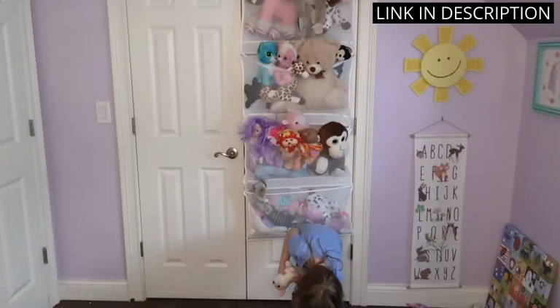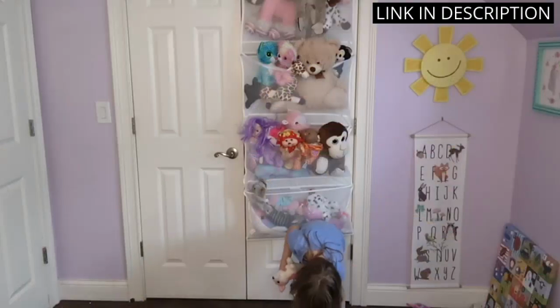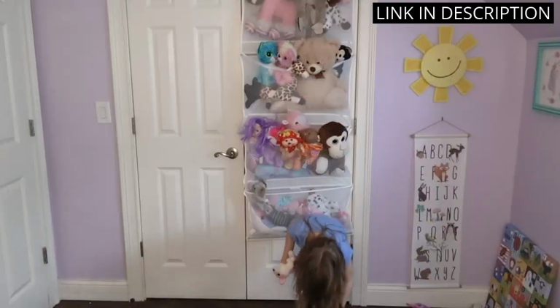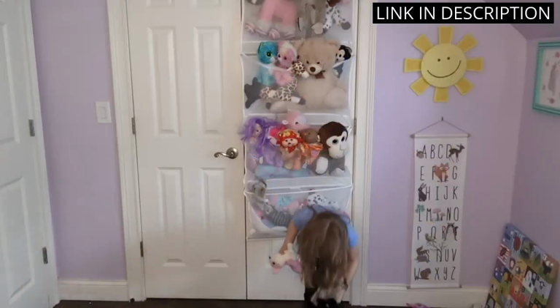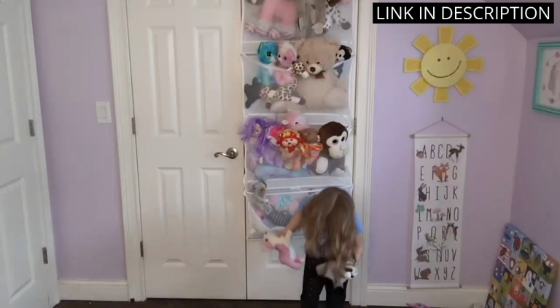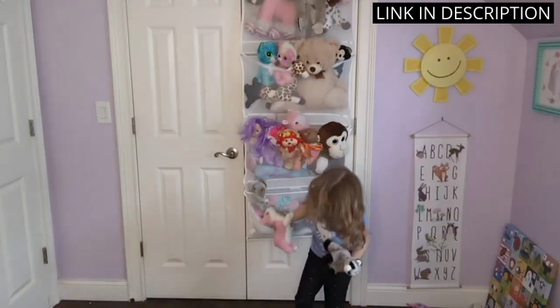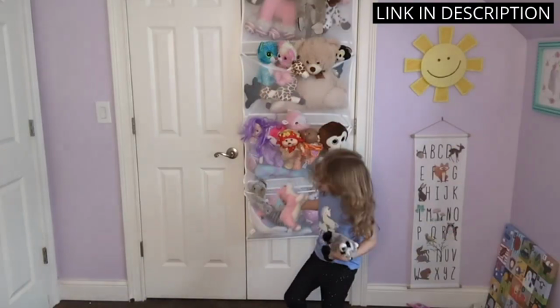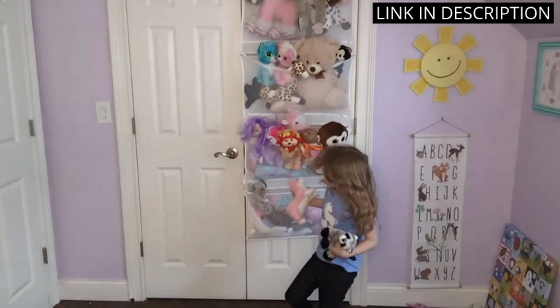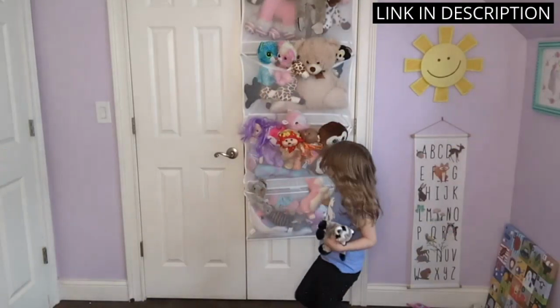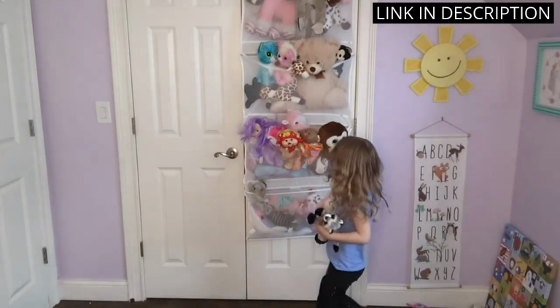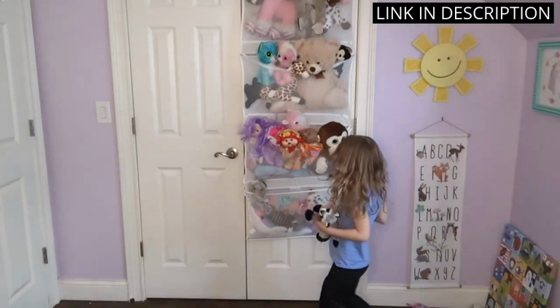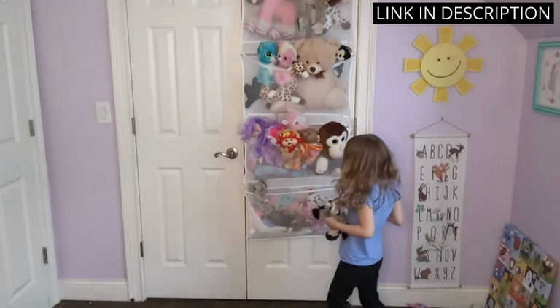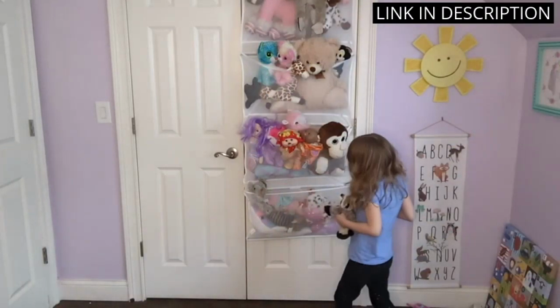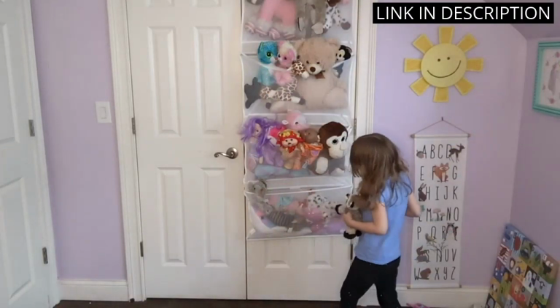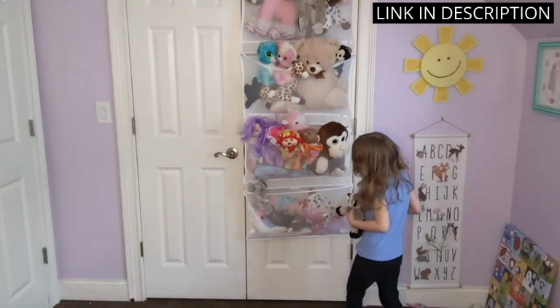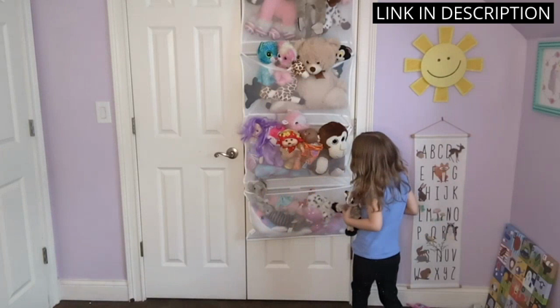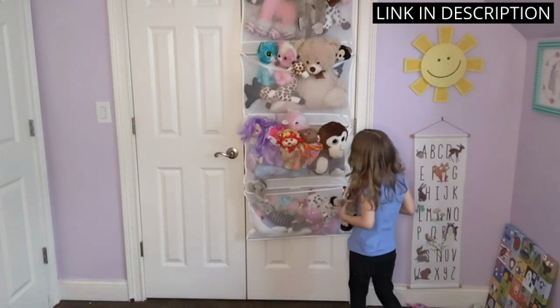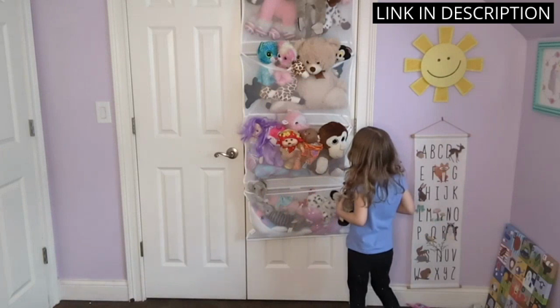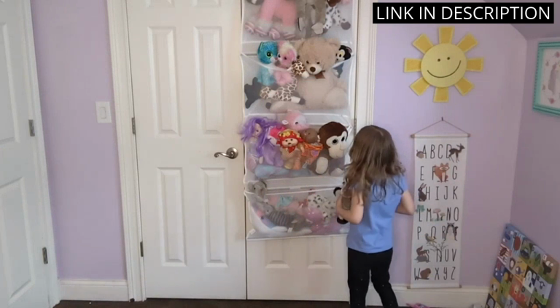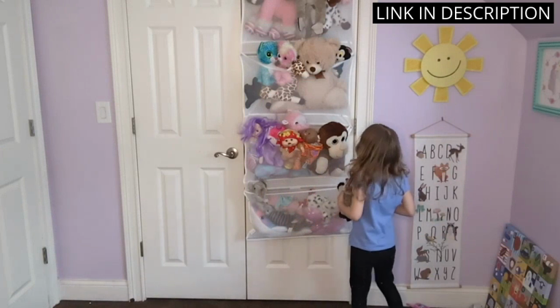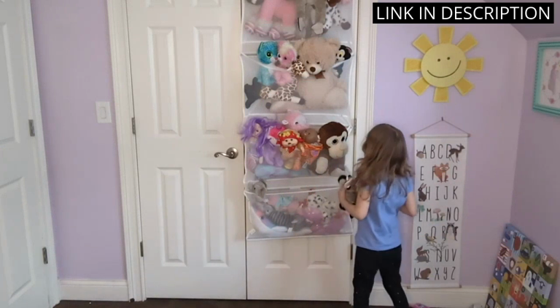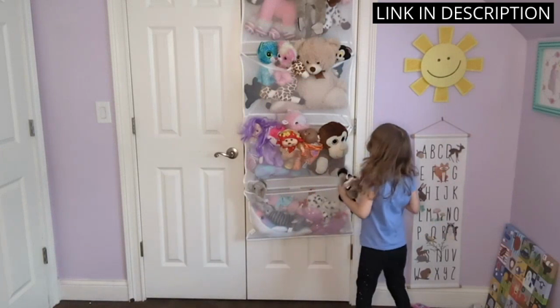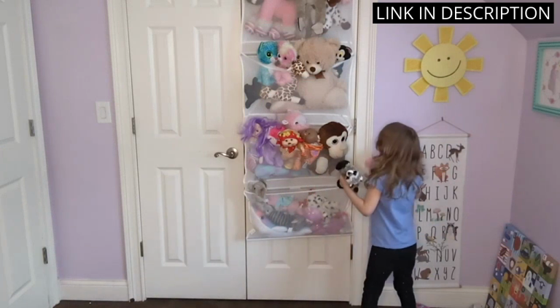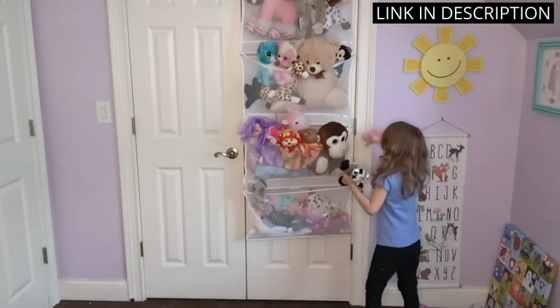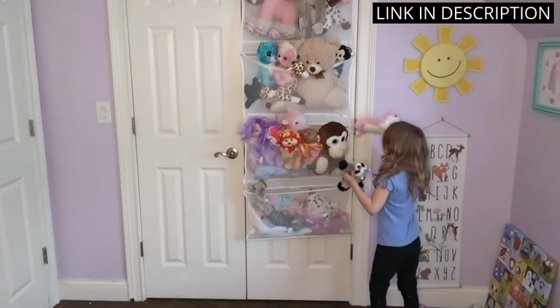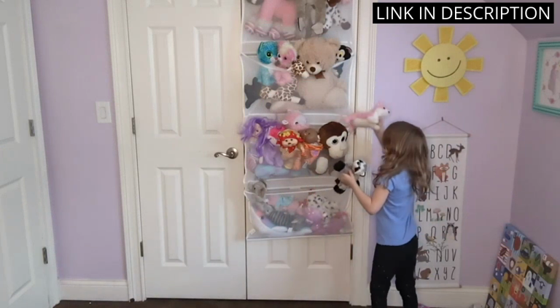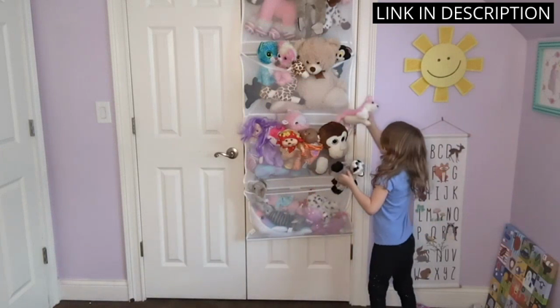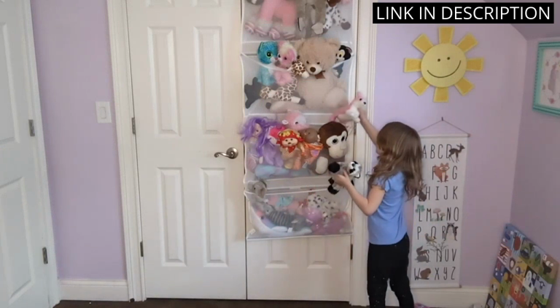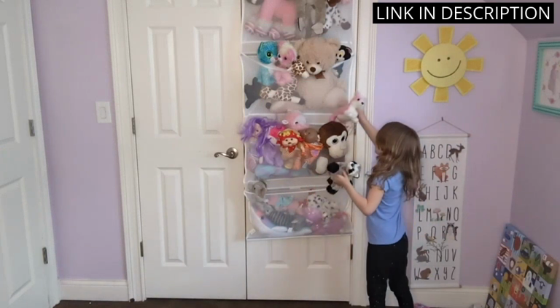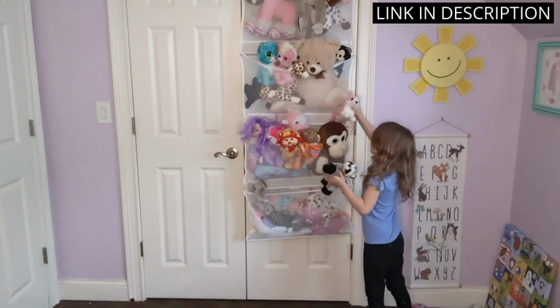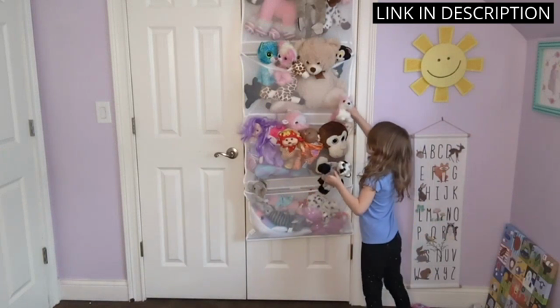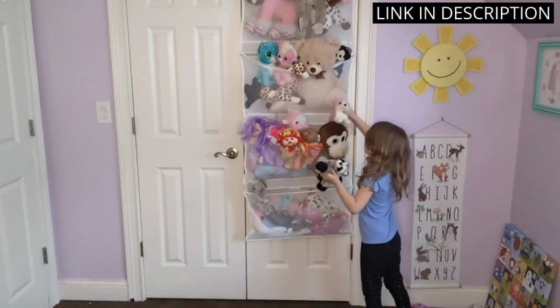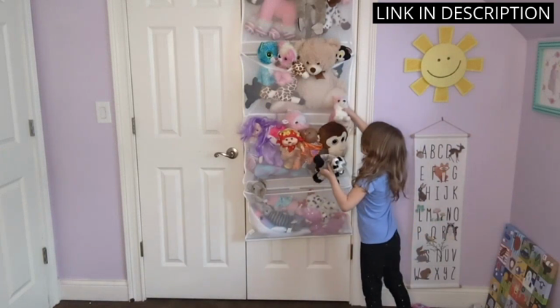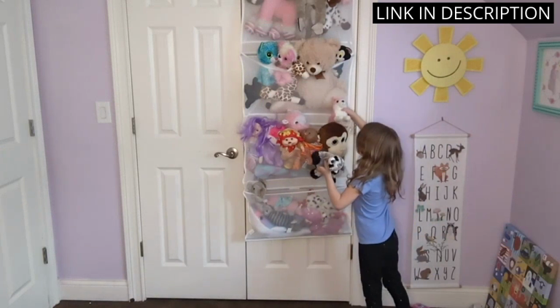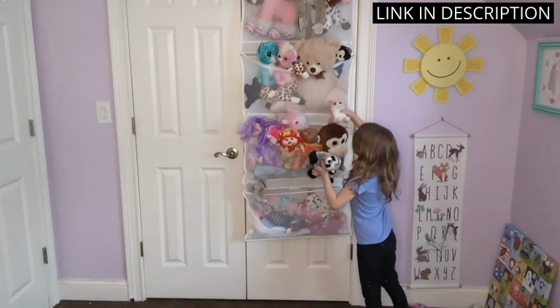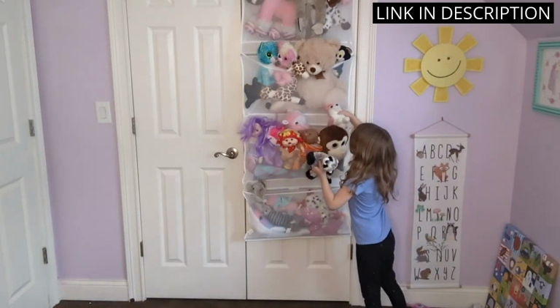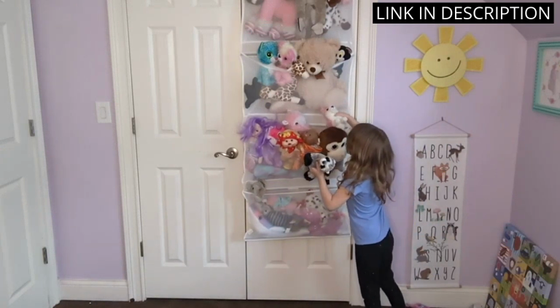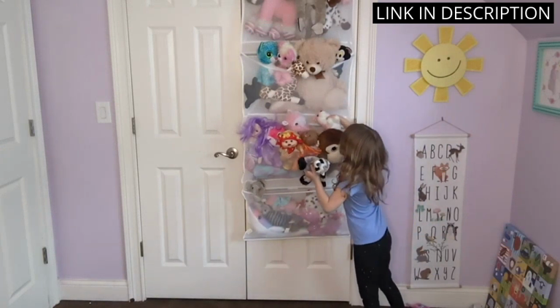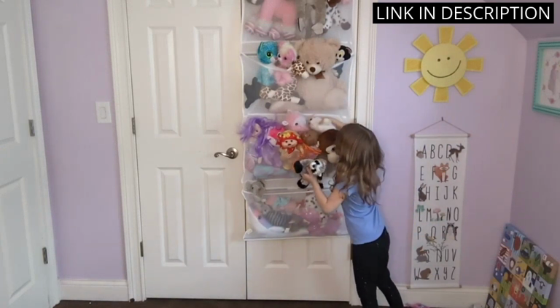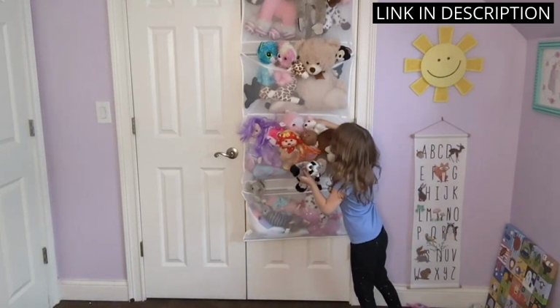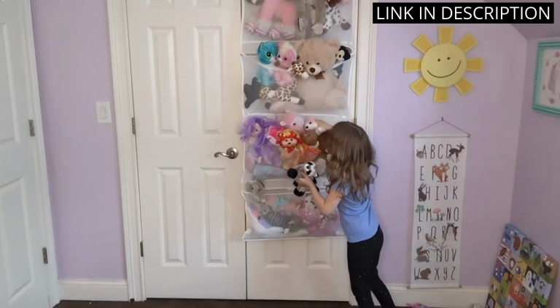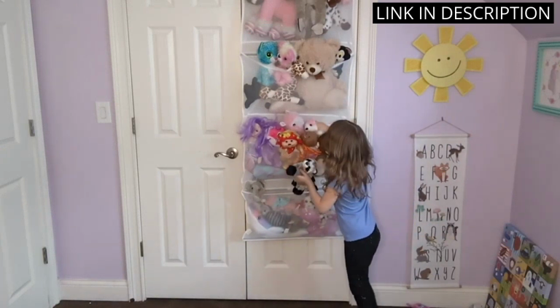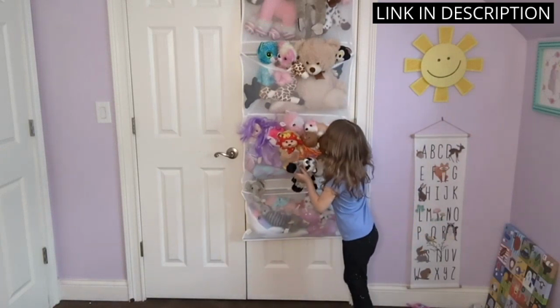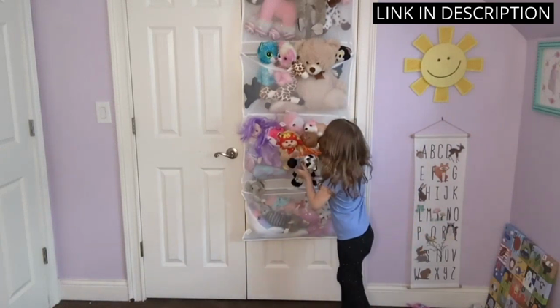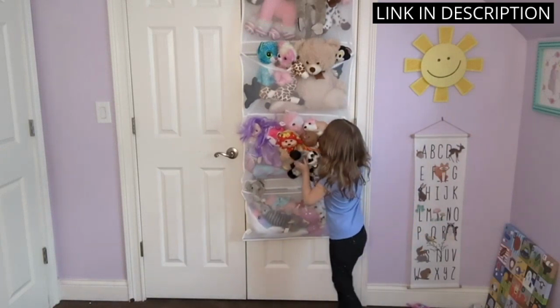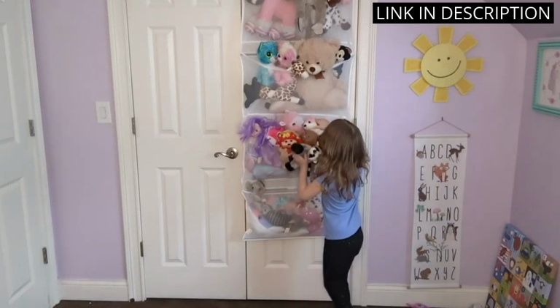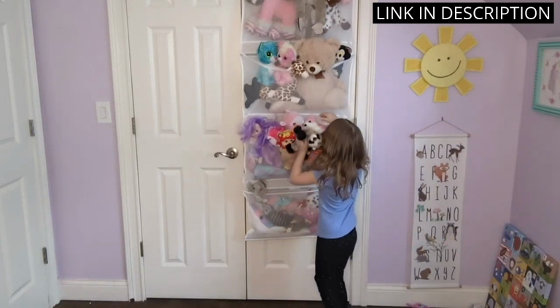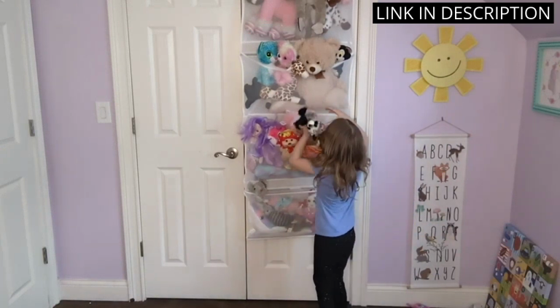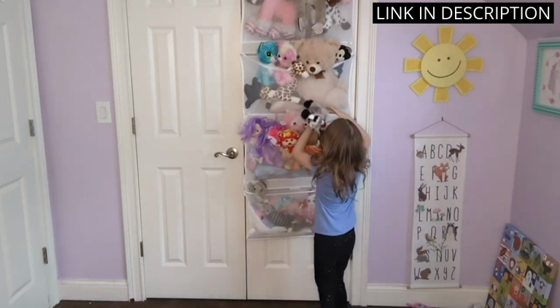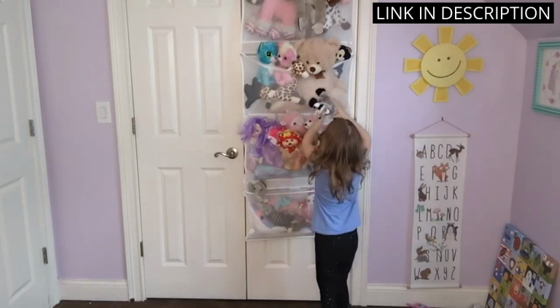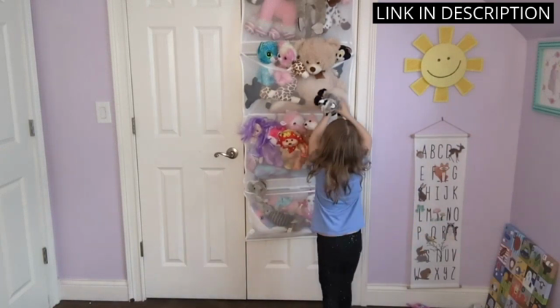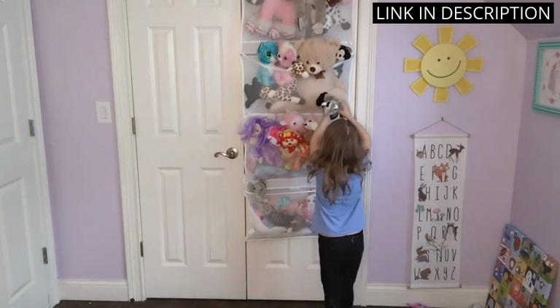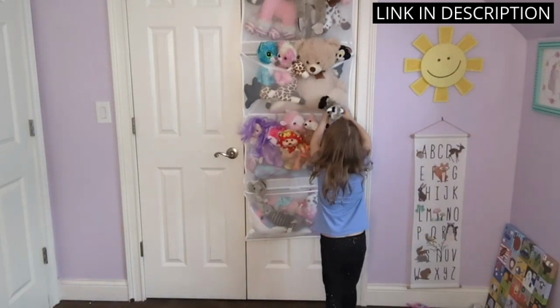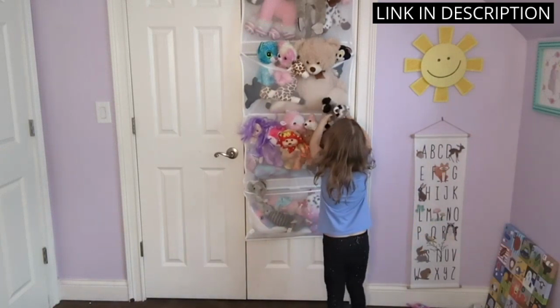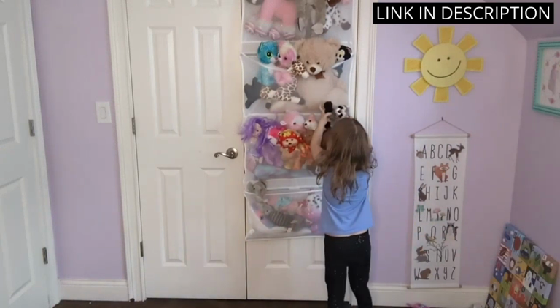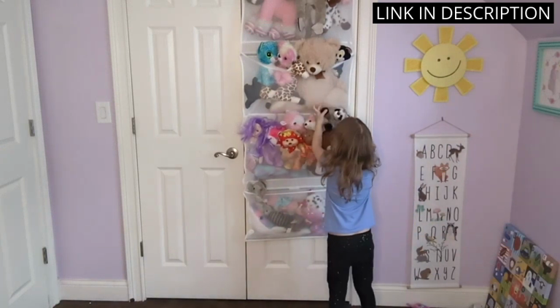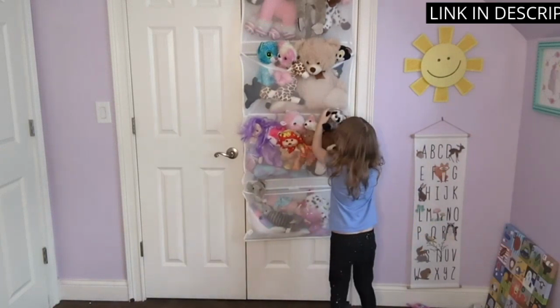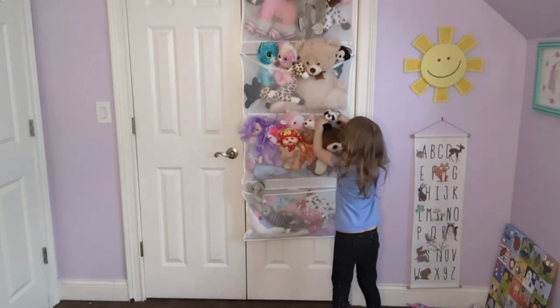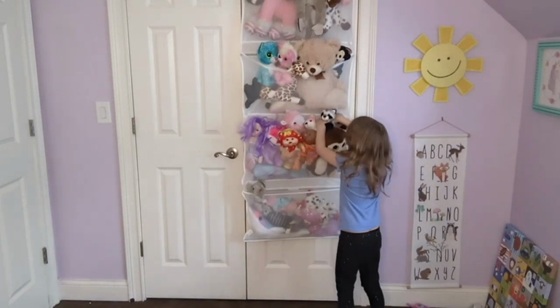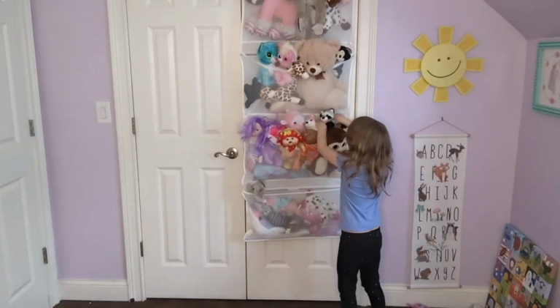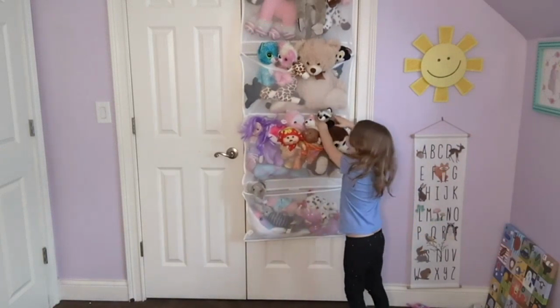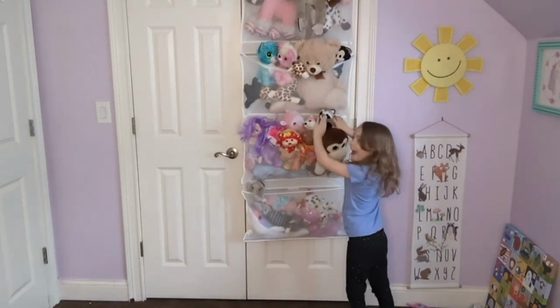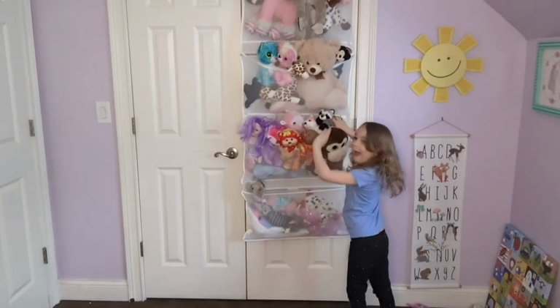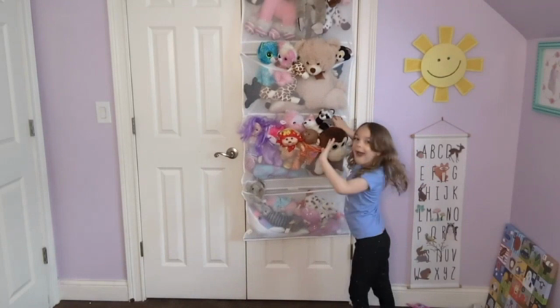Overall, I would highly recommend this product to any parent looking to declutter their child's room and make it a more organized space.